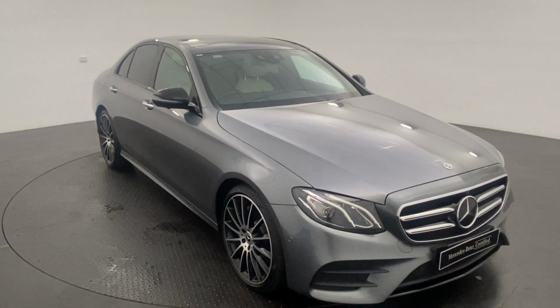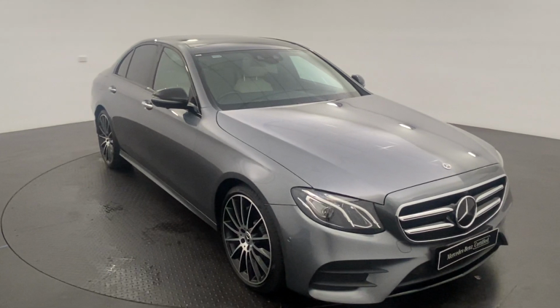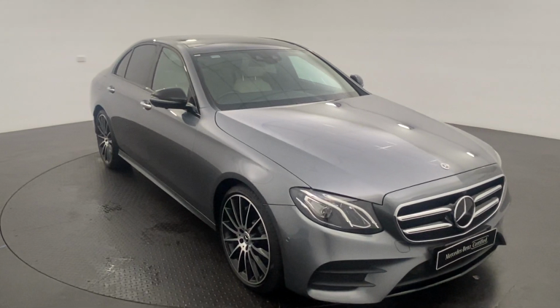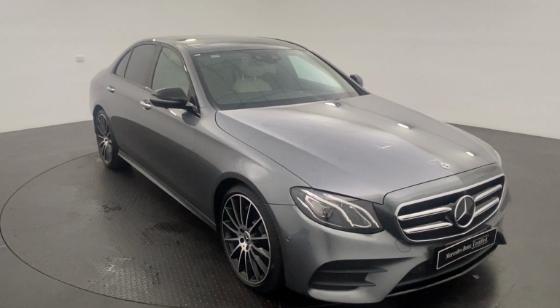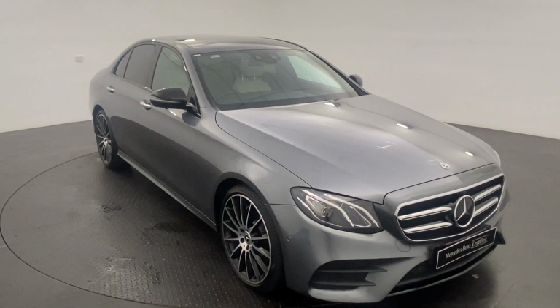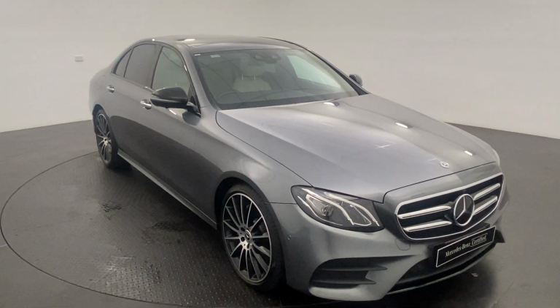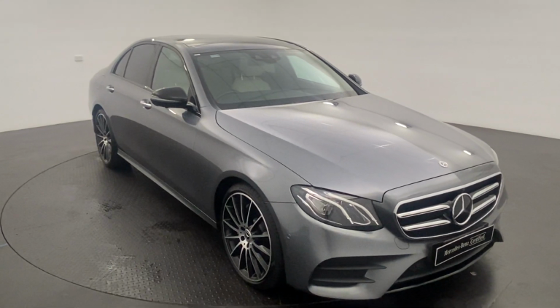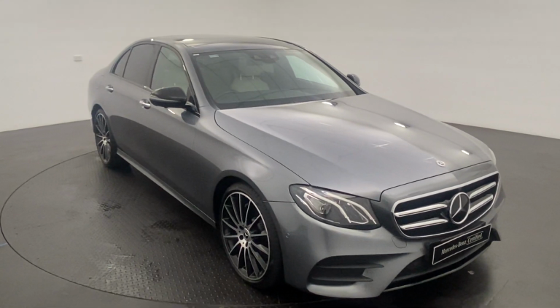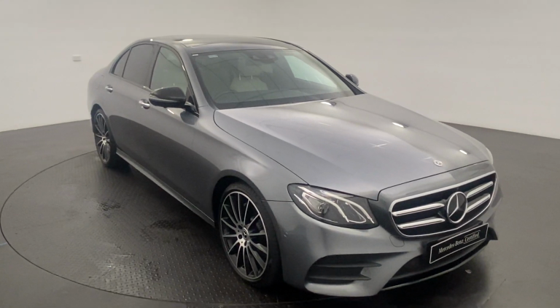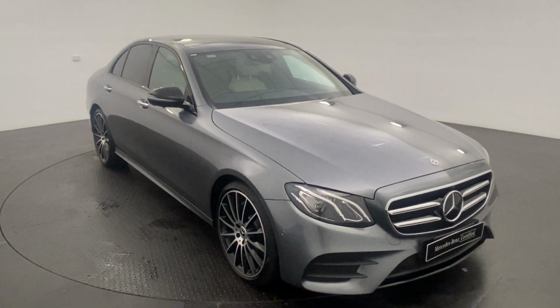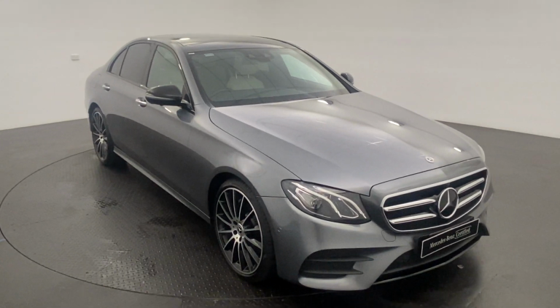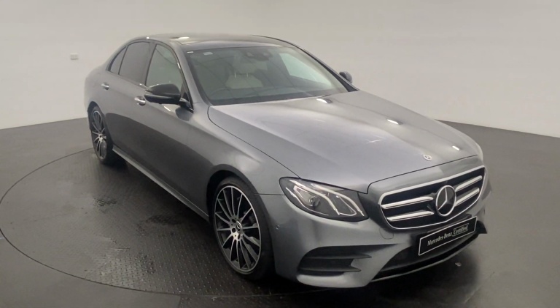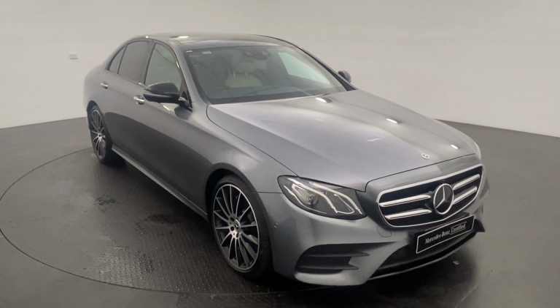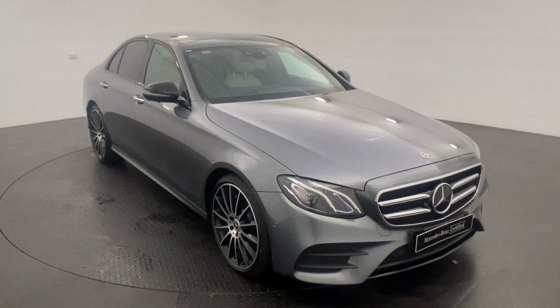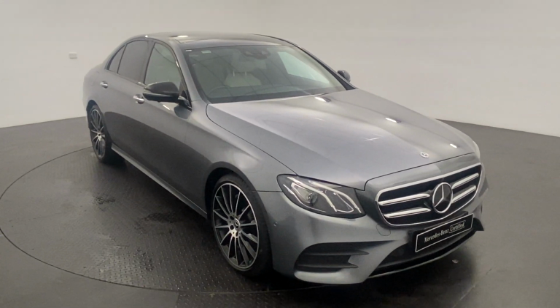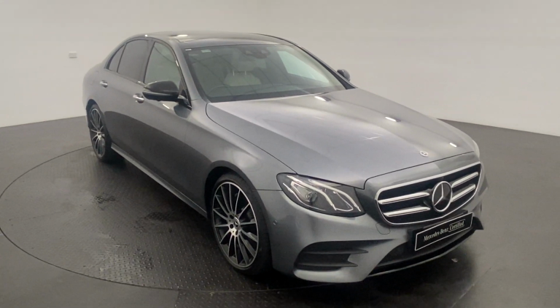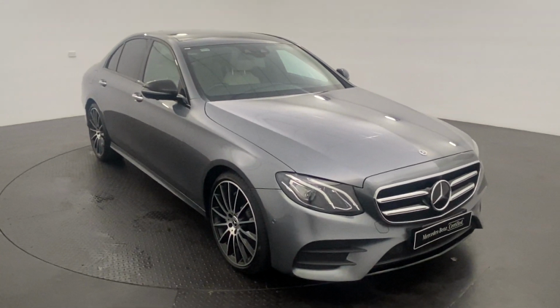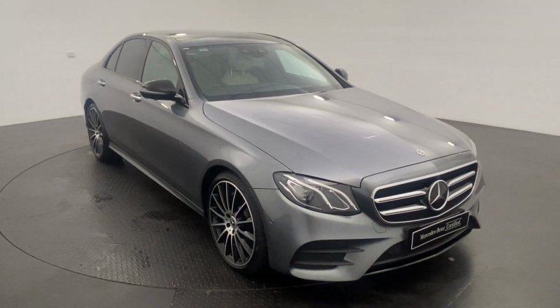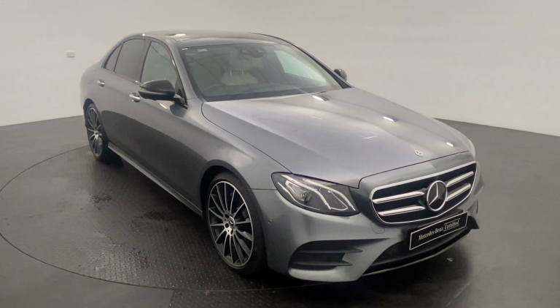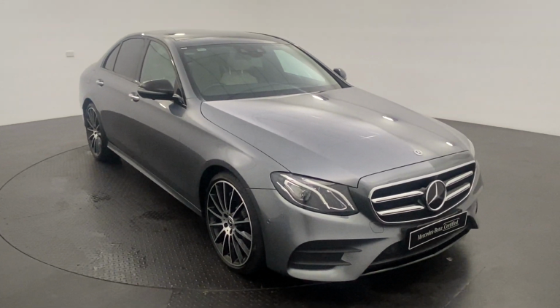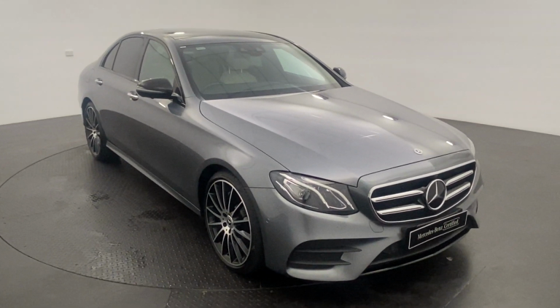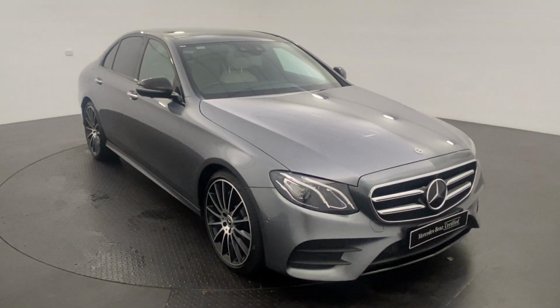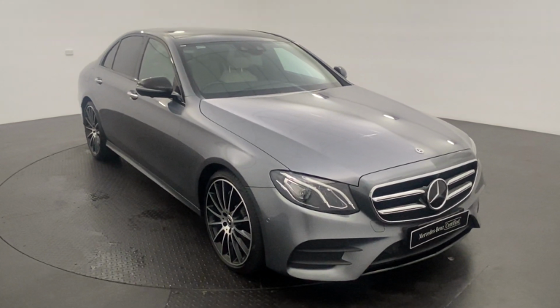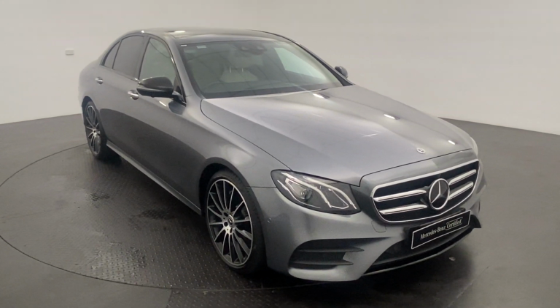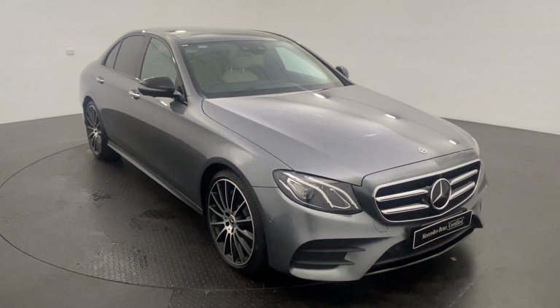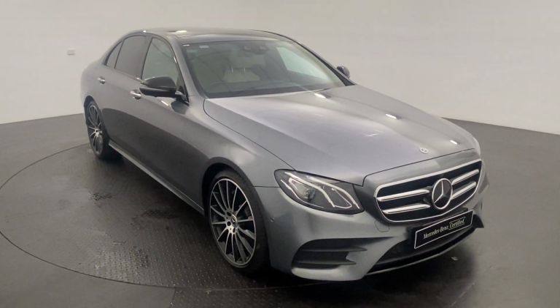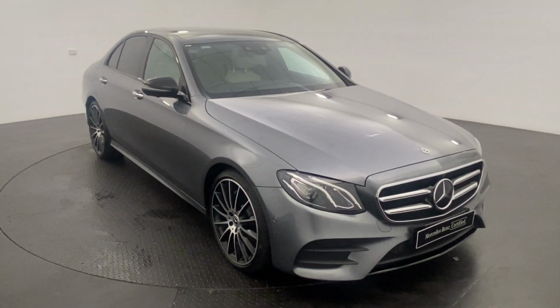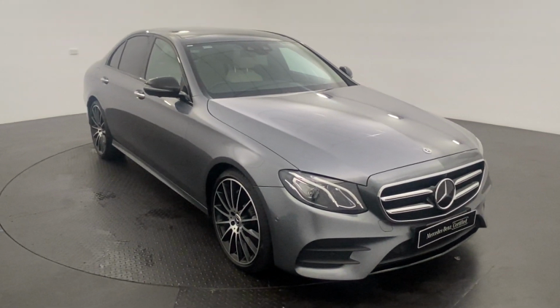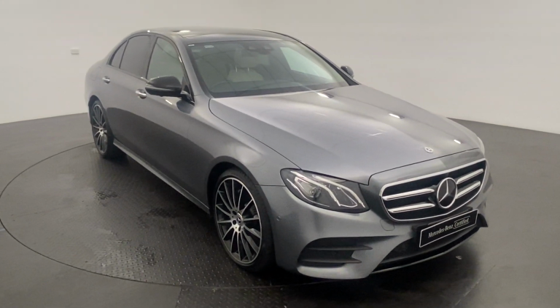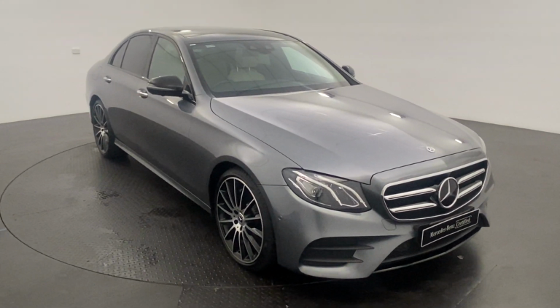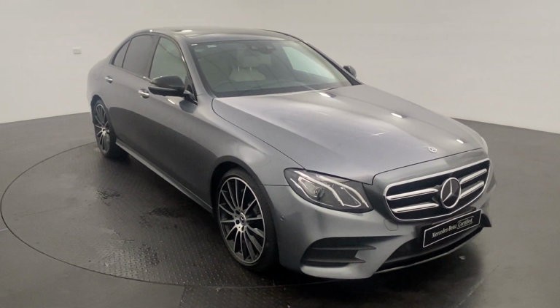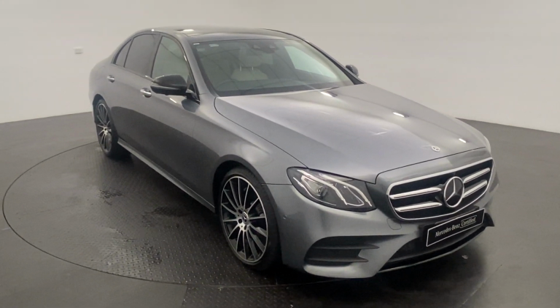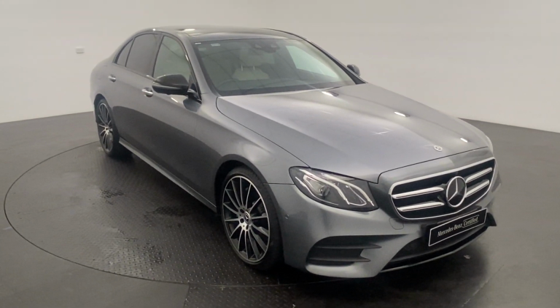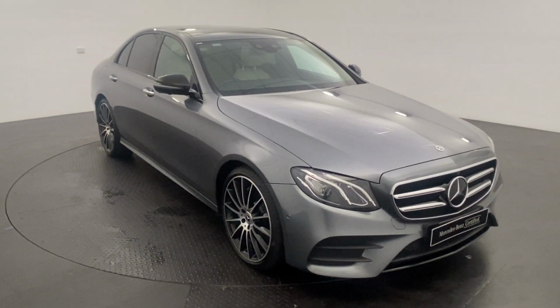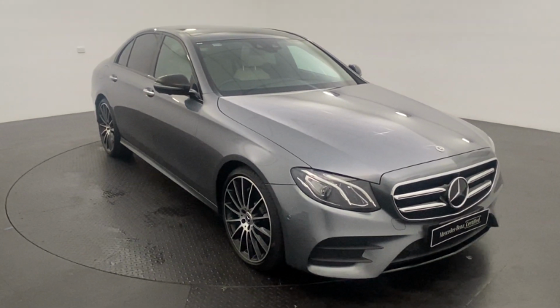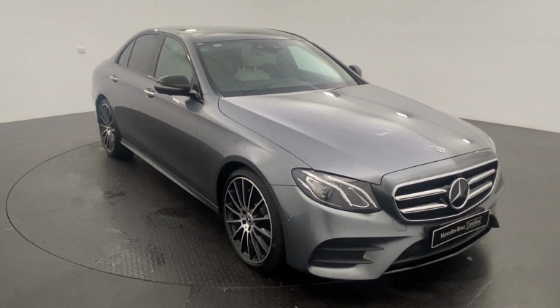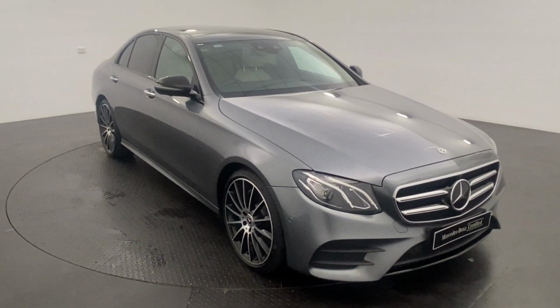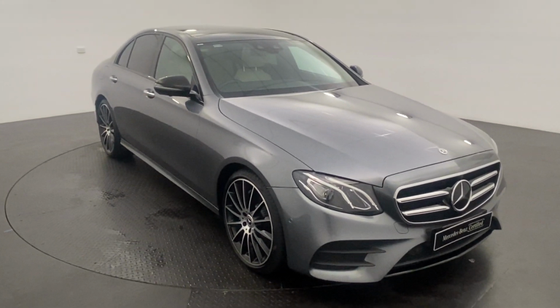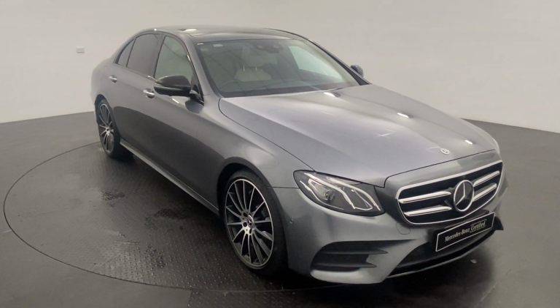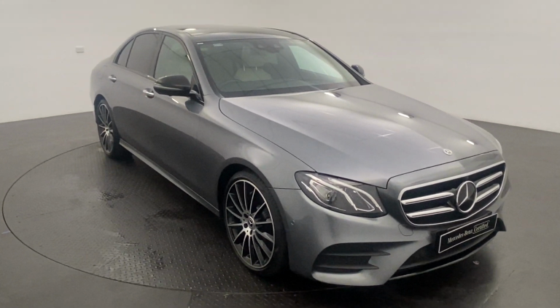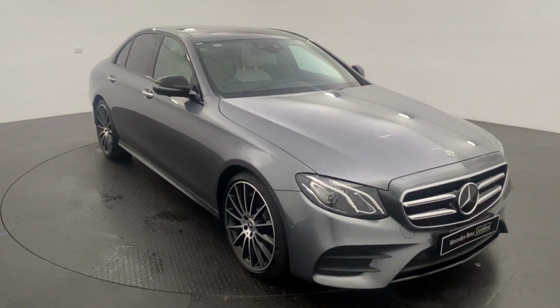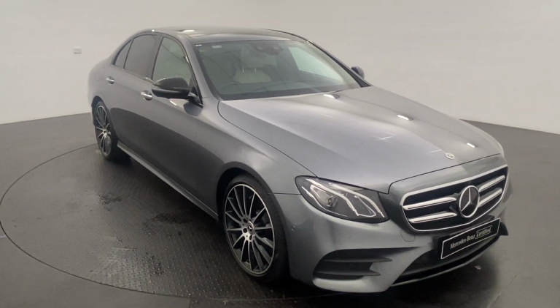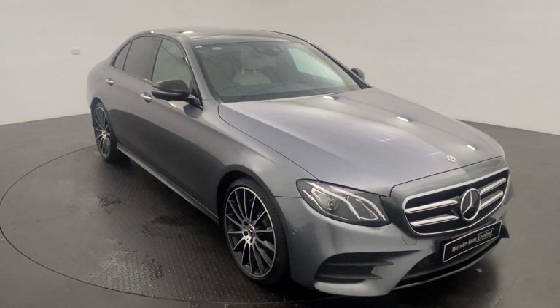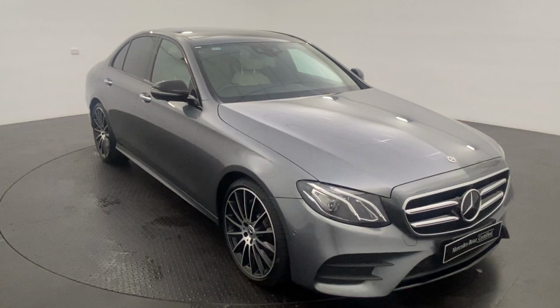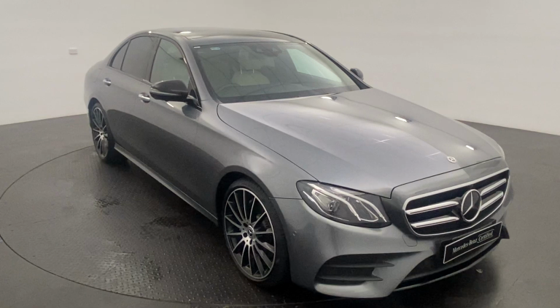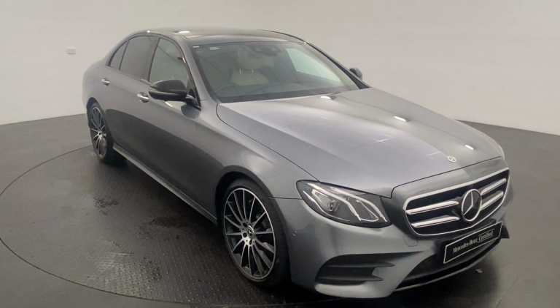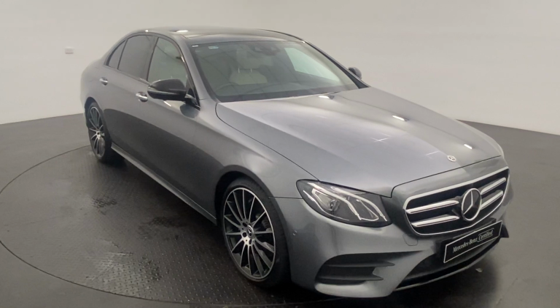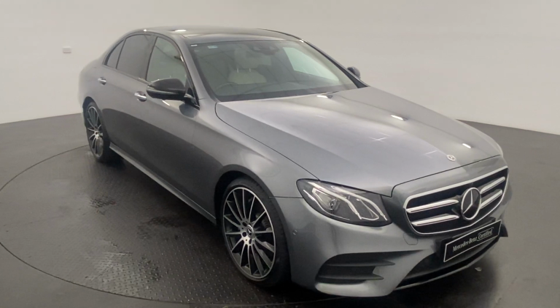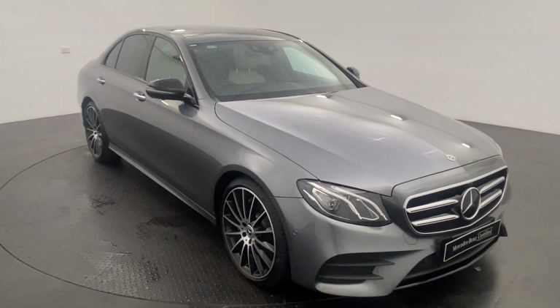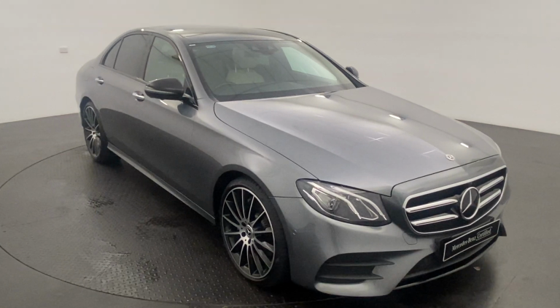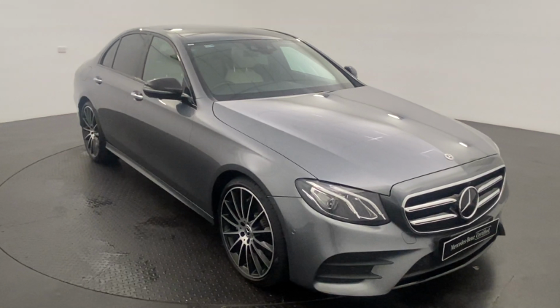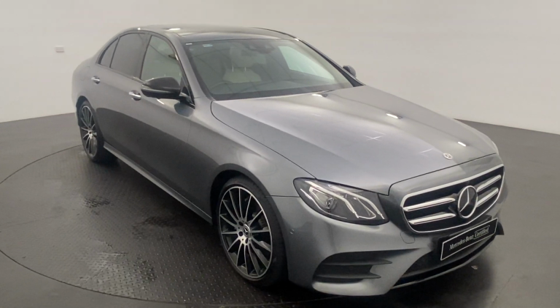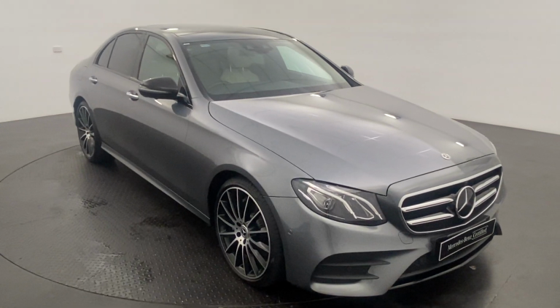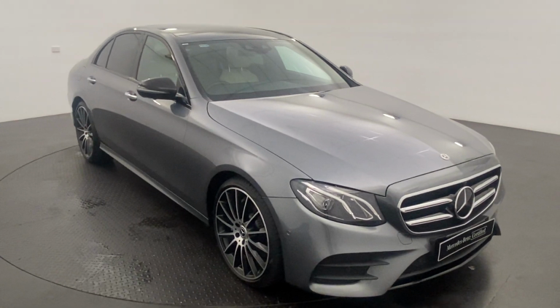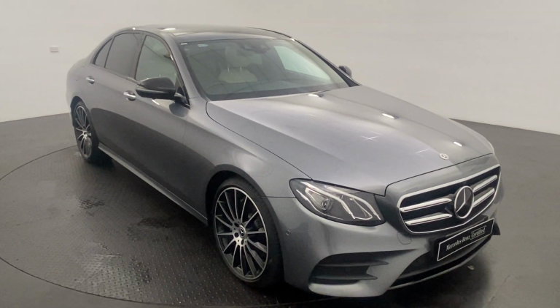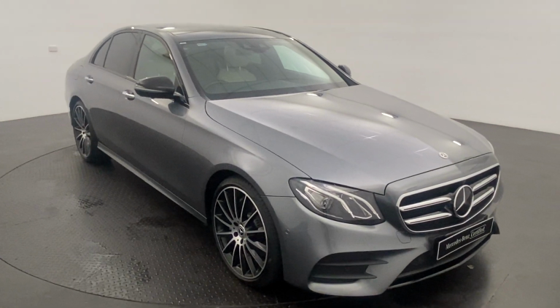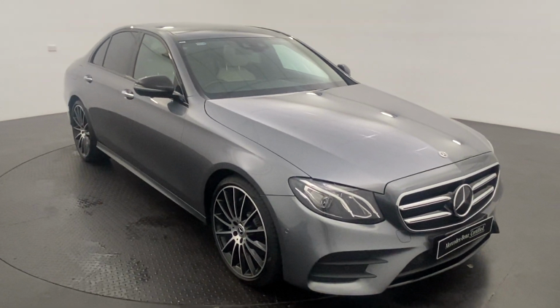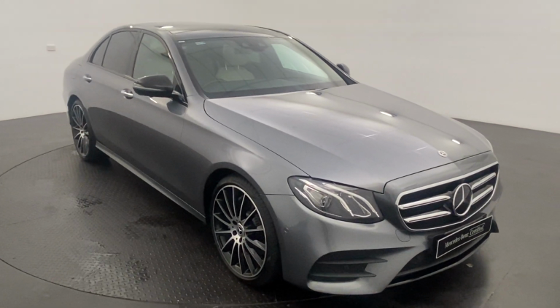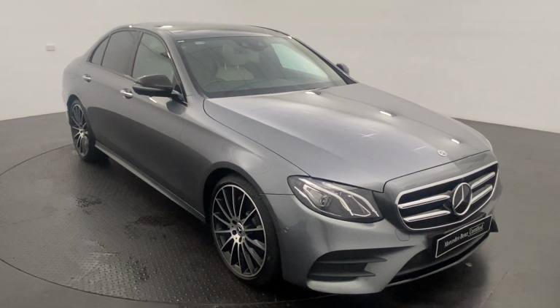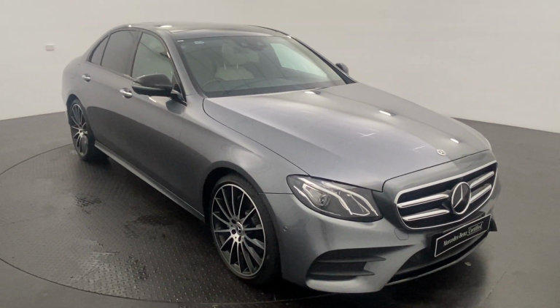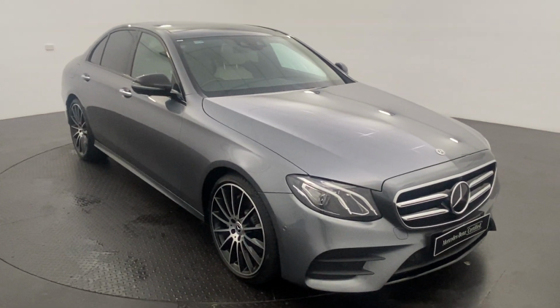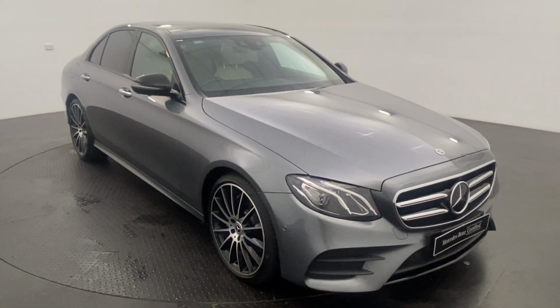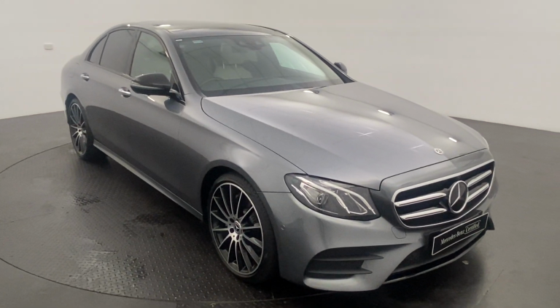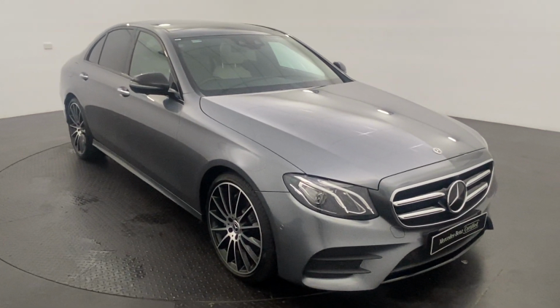Hey guys, Bailey from Callaghan Motors today. Got an absolute cracker here for you — a 2018 Mercedes-Benz E200.